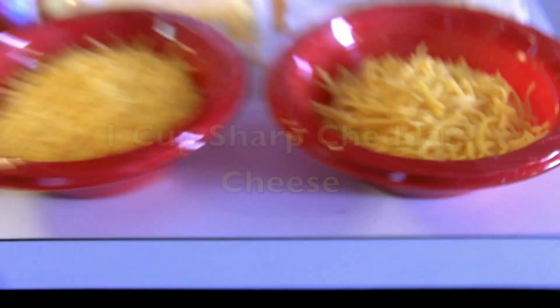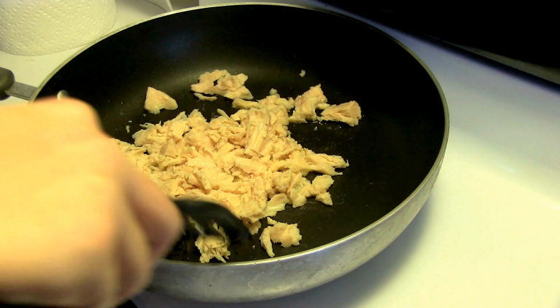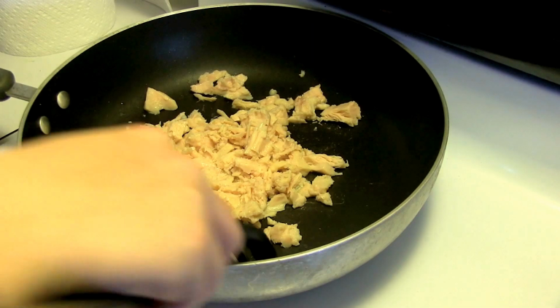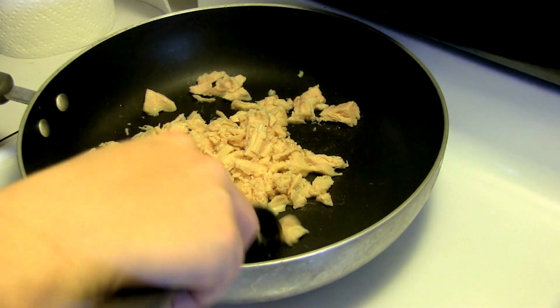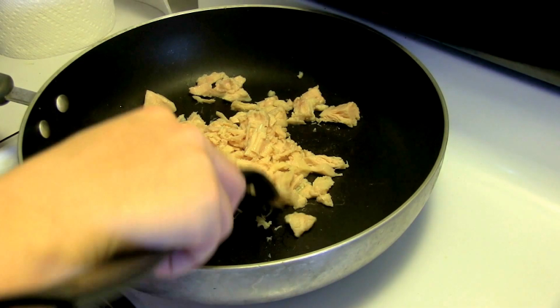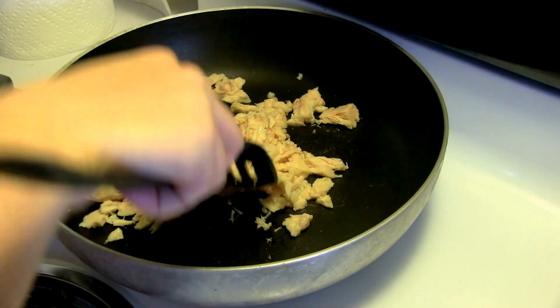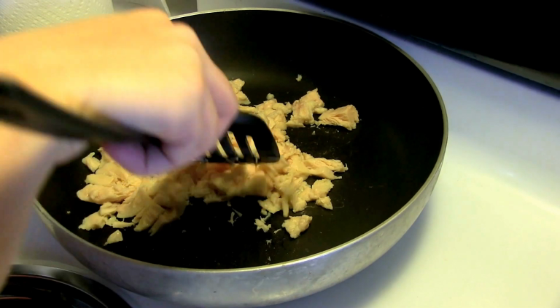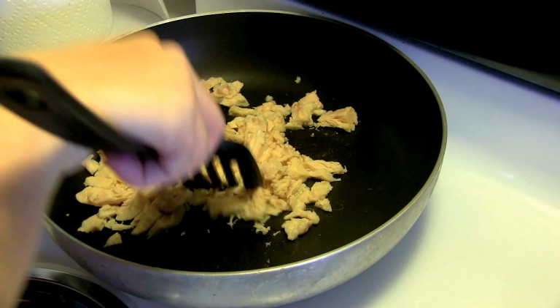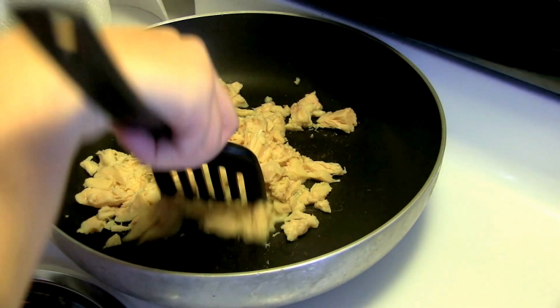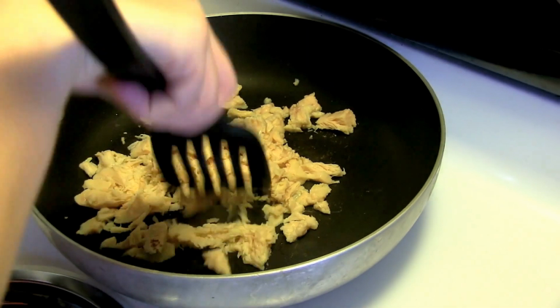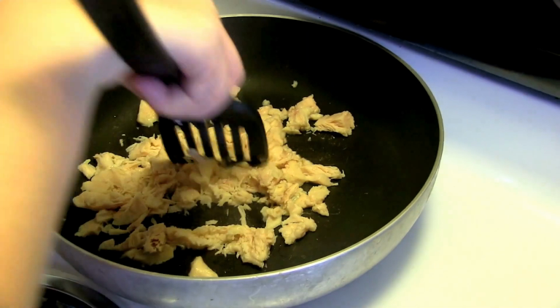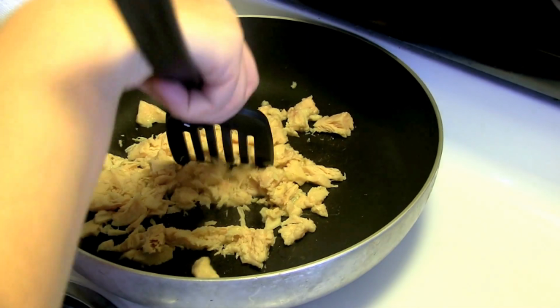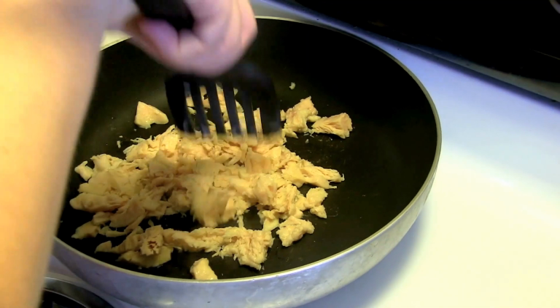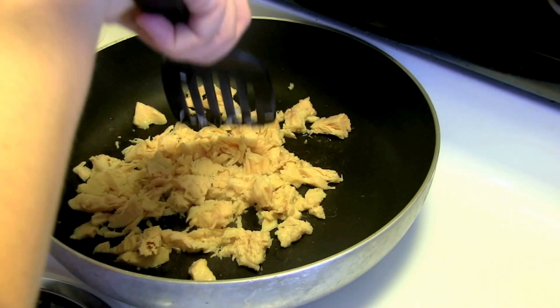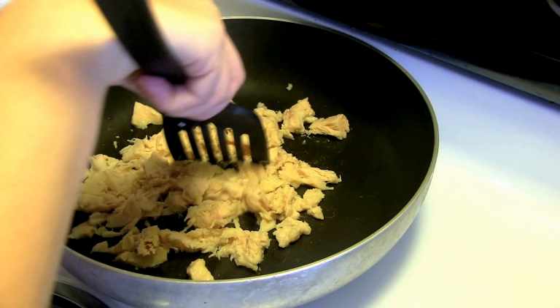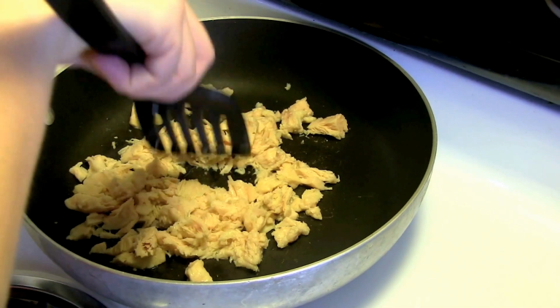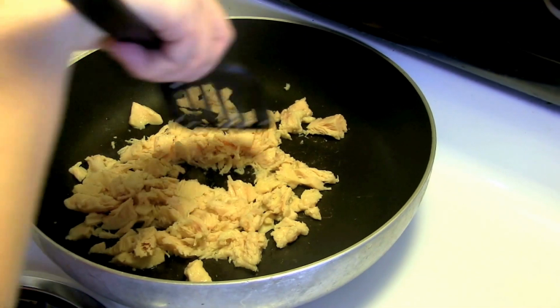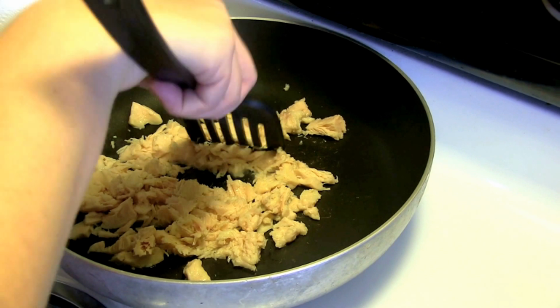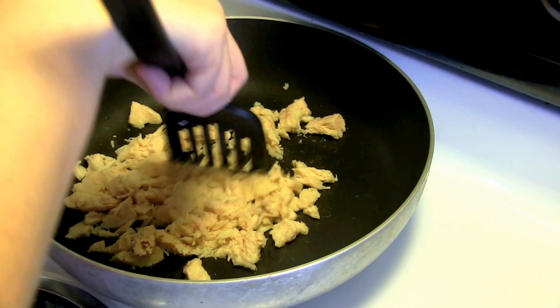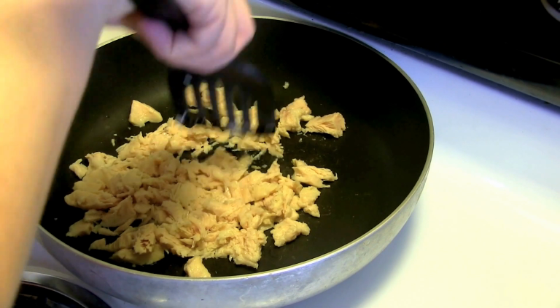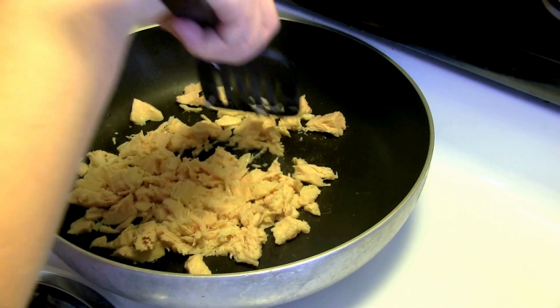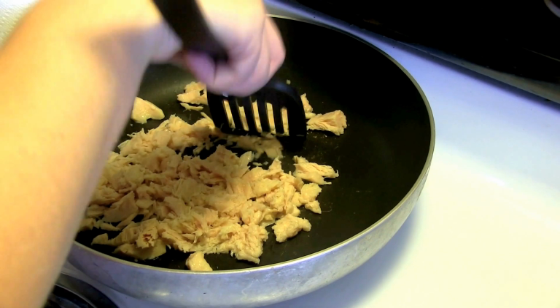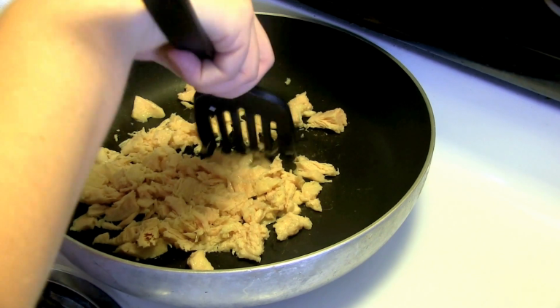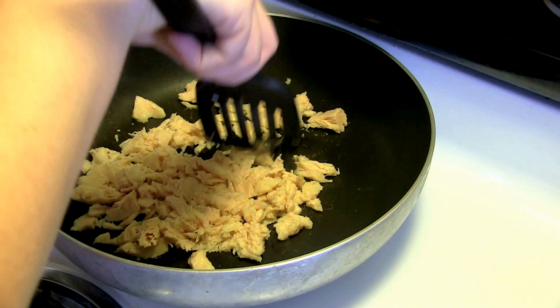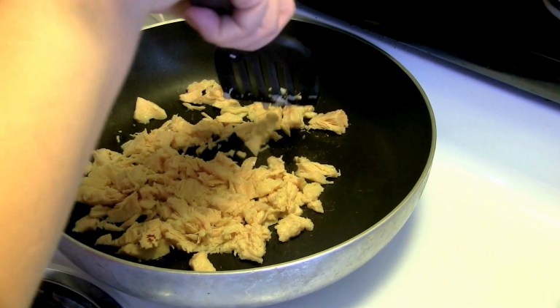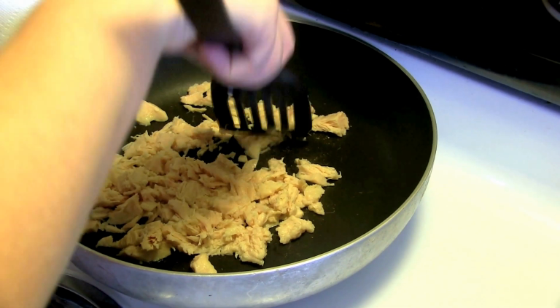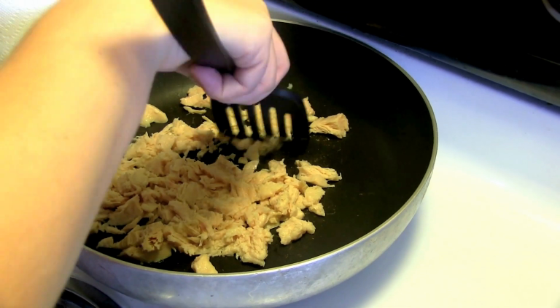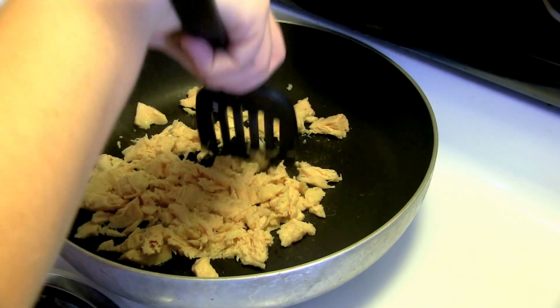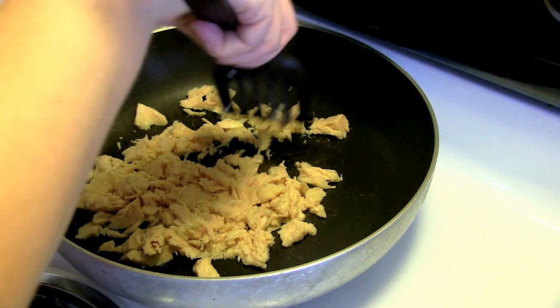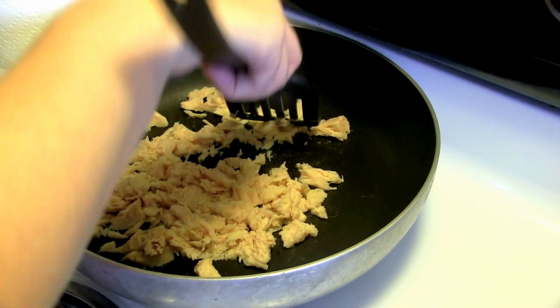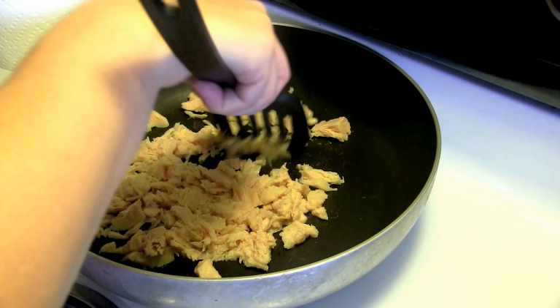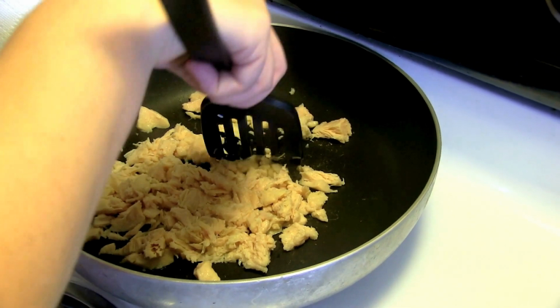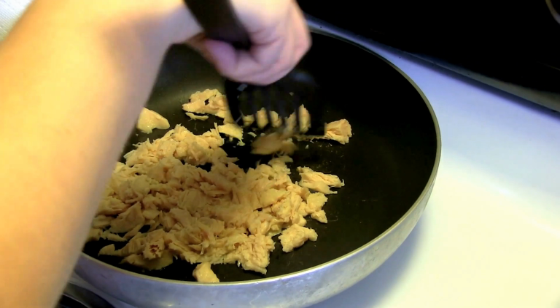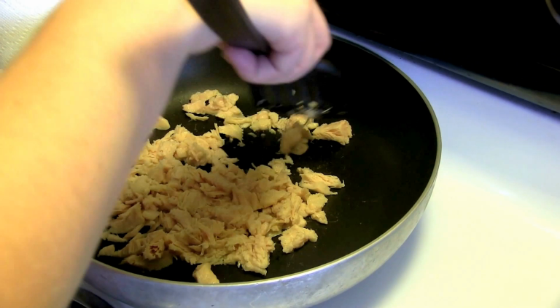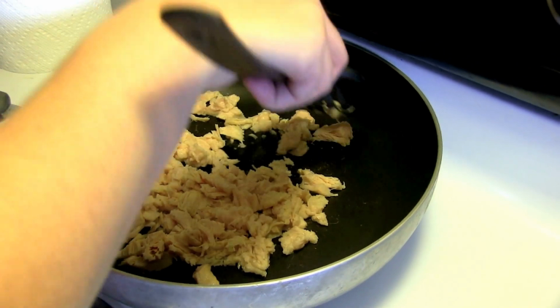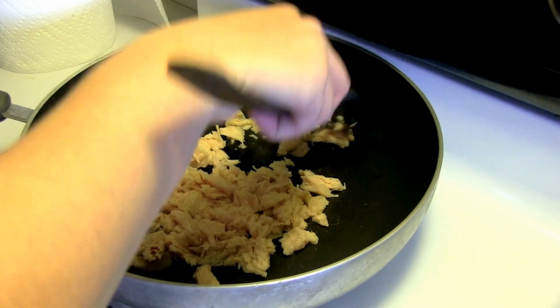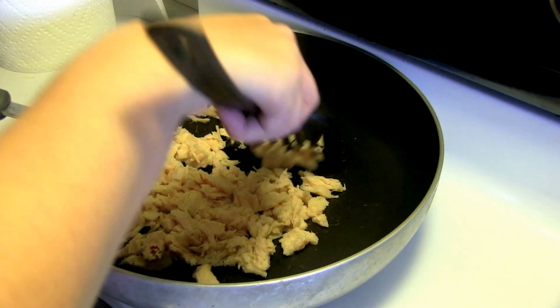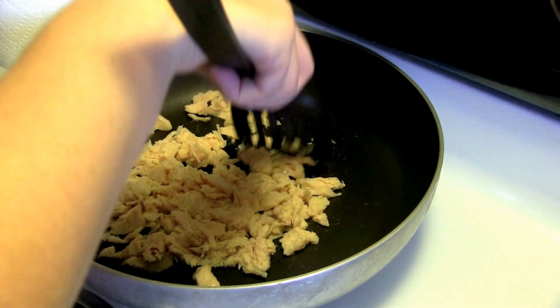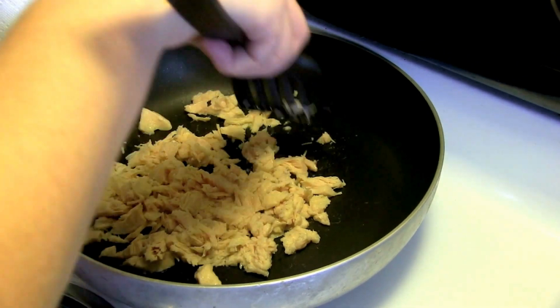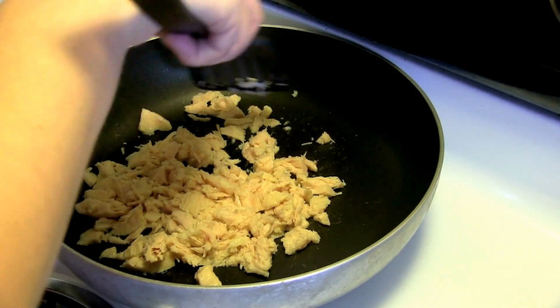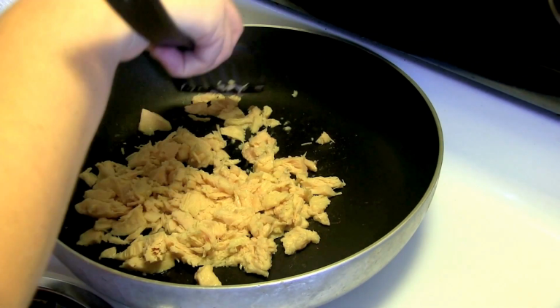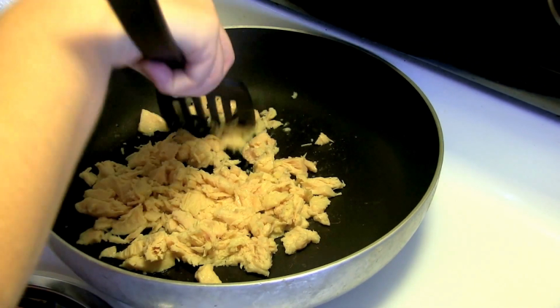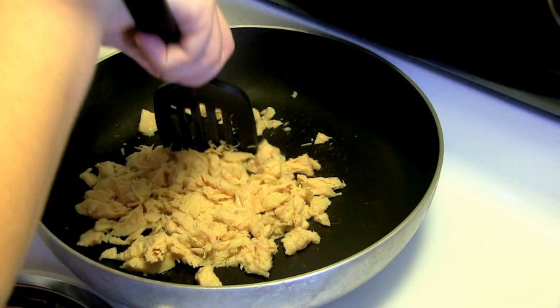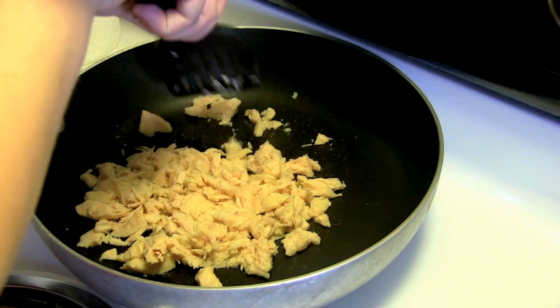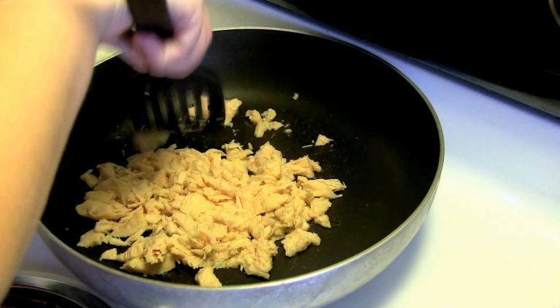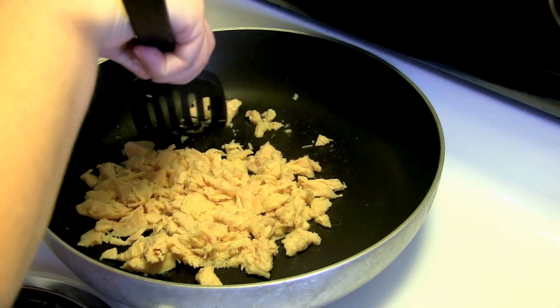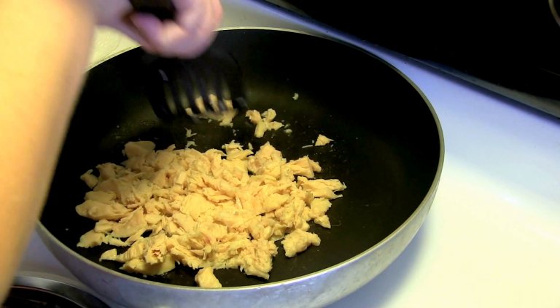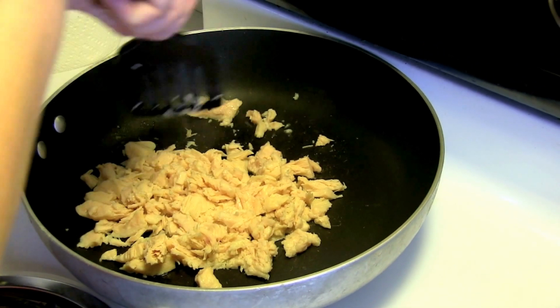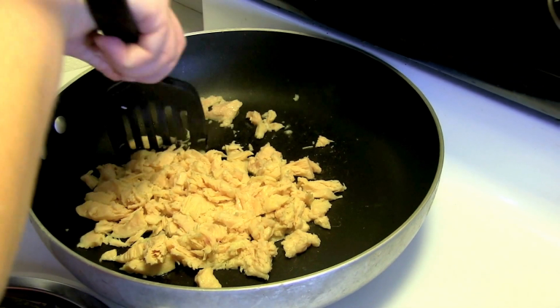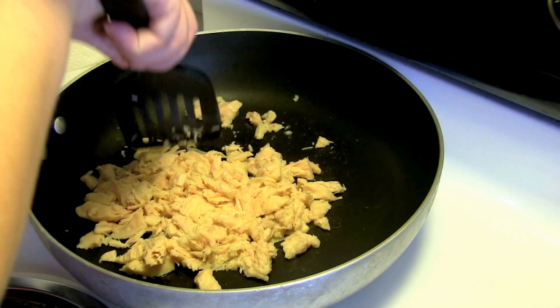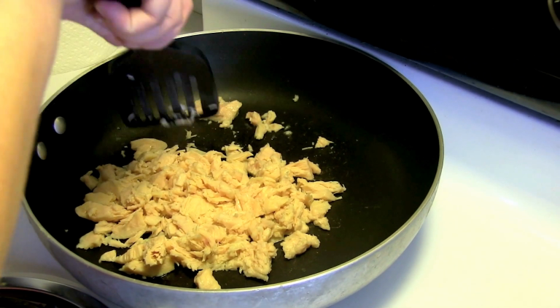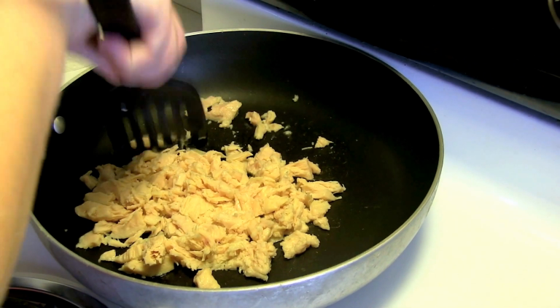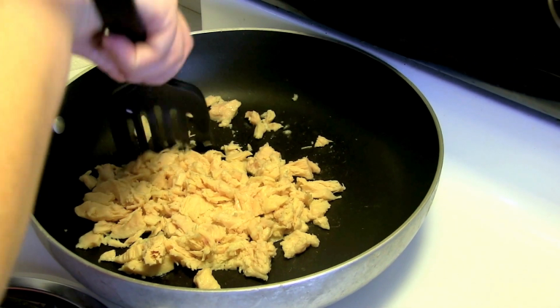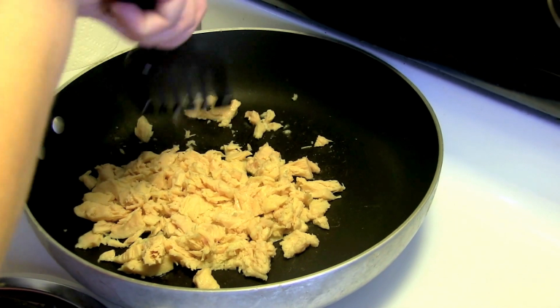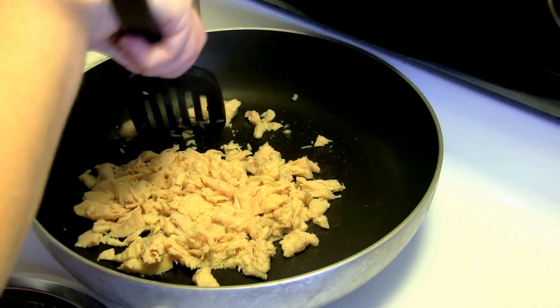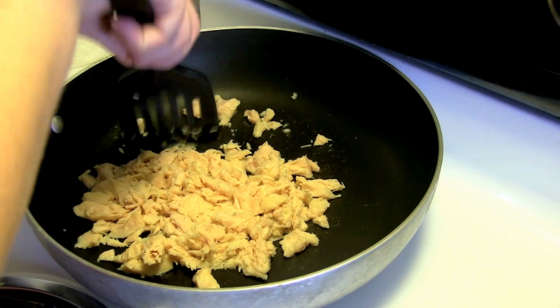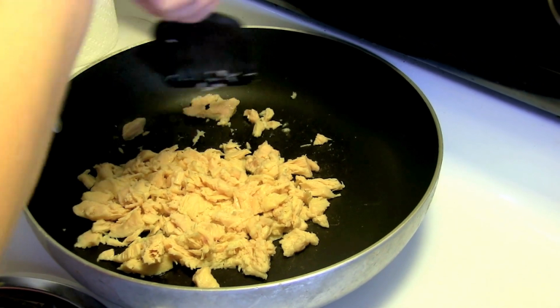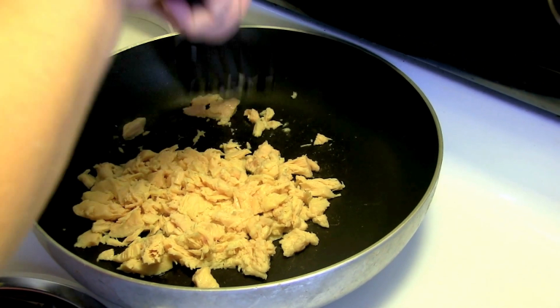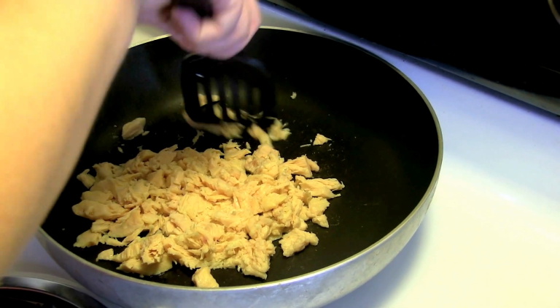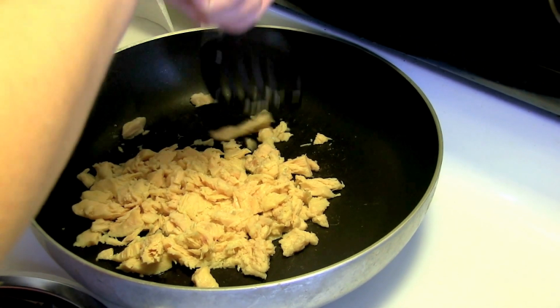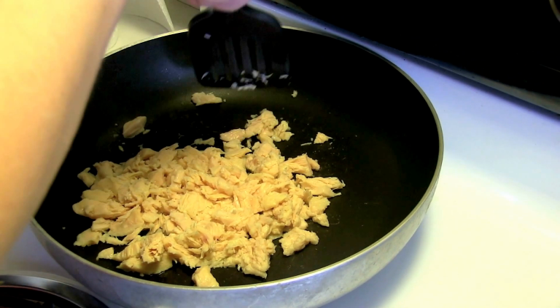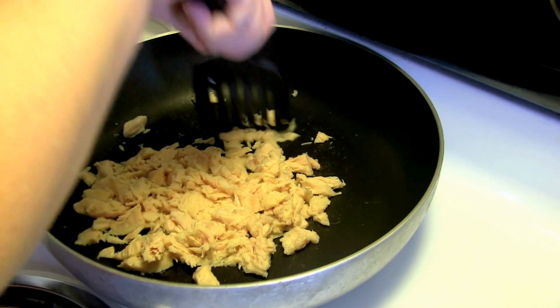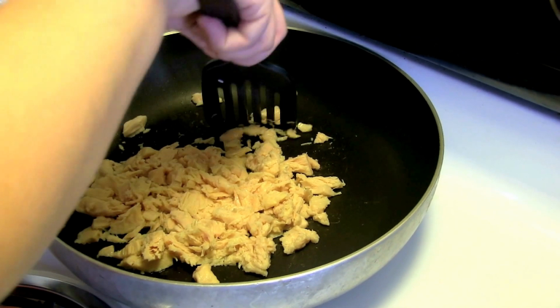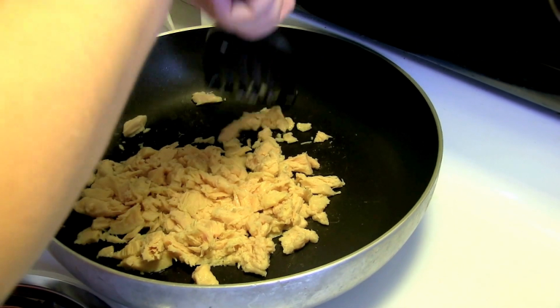The first thing we're doing is we dumped in the 12 ounces of chicken and we're chopping it up into smaller pieces.